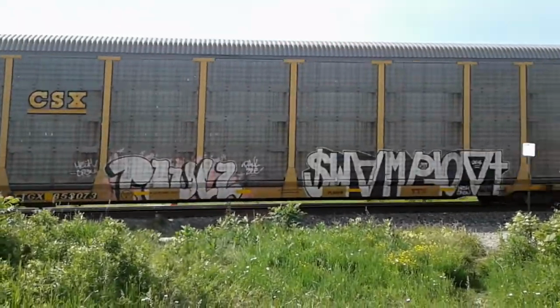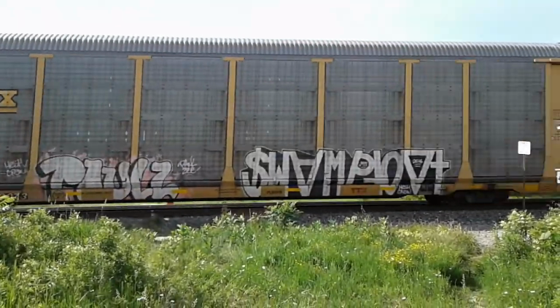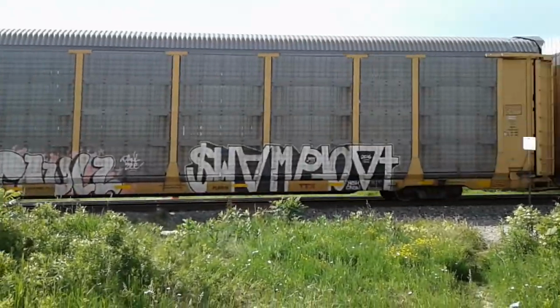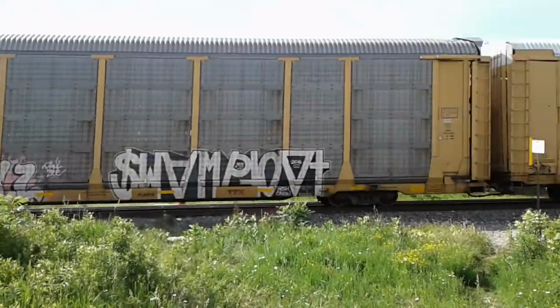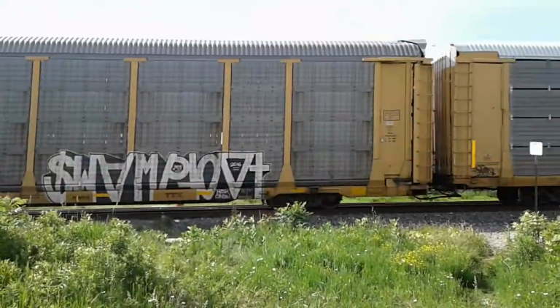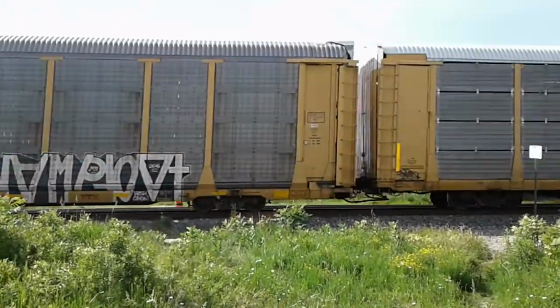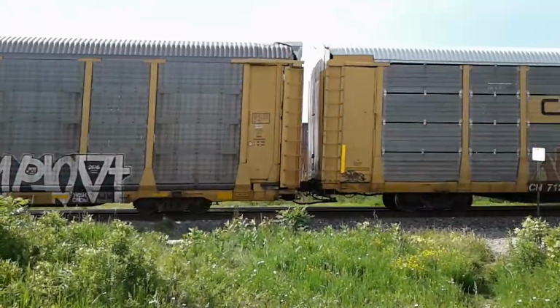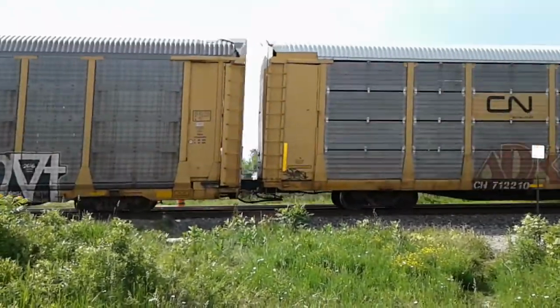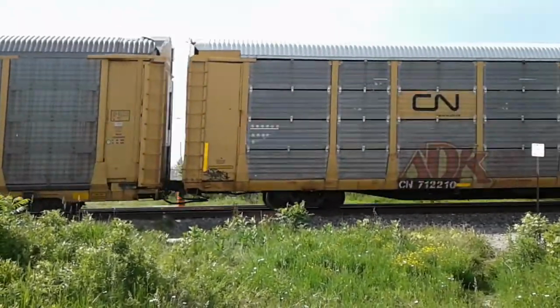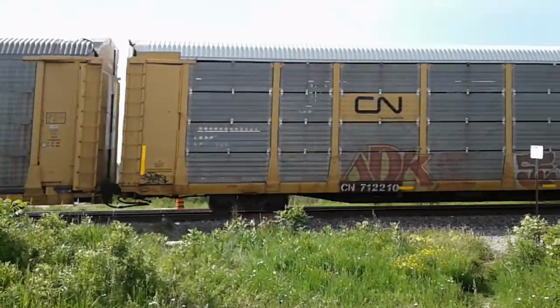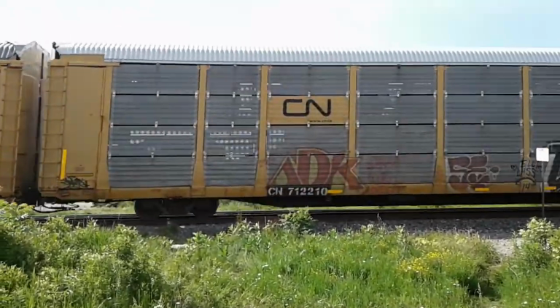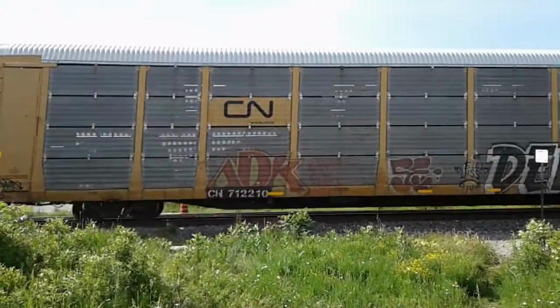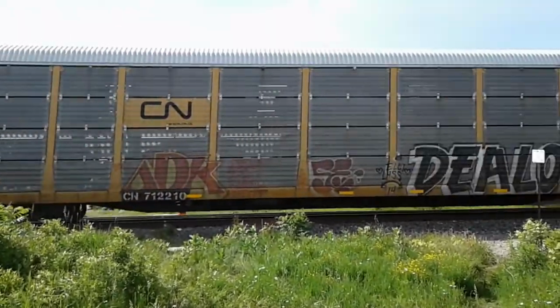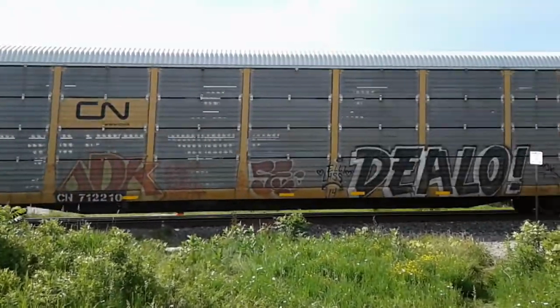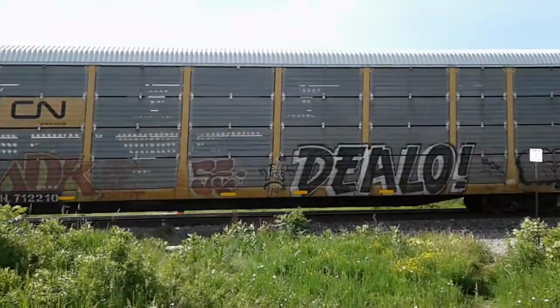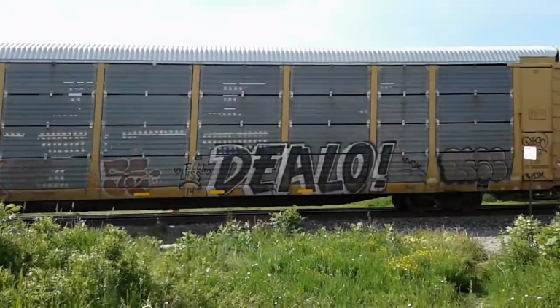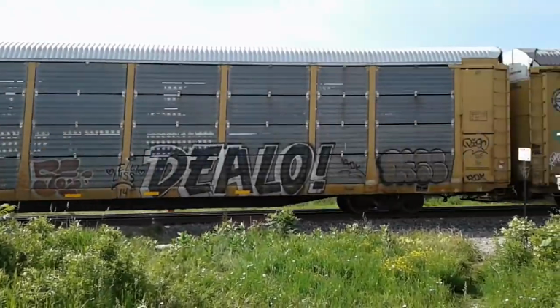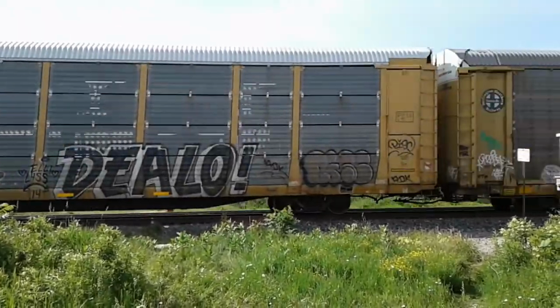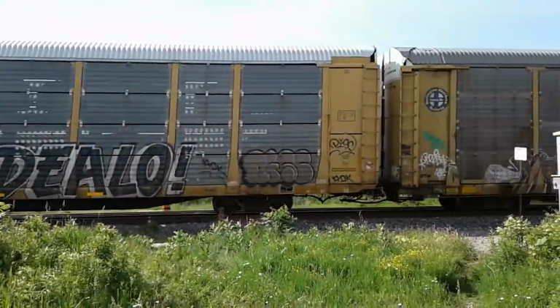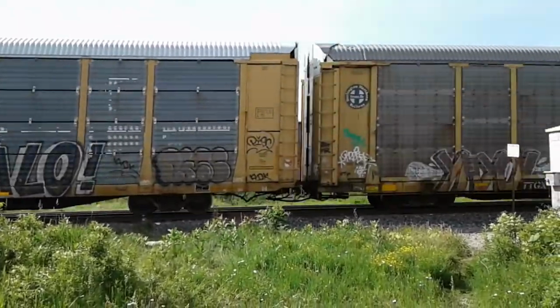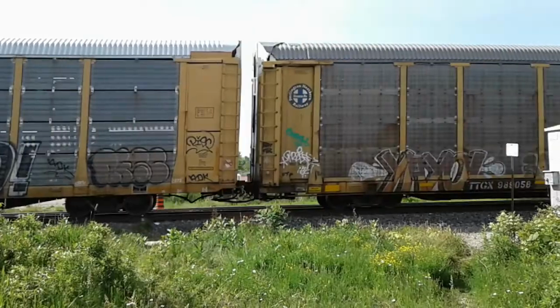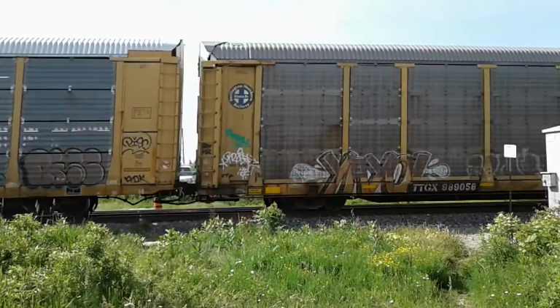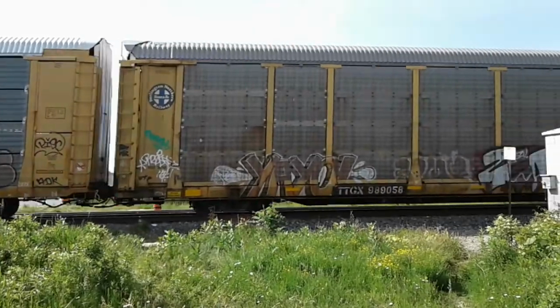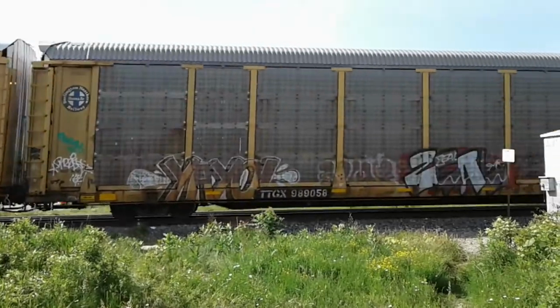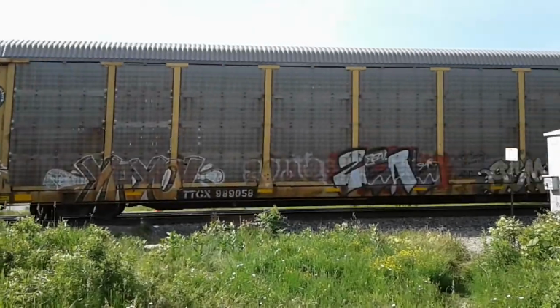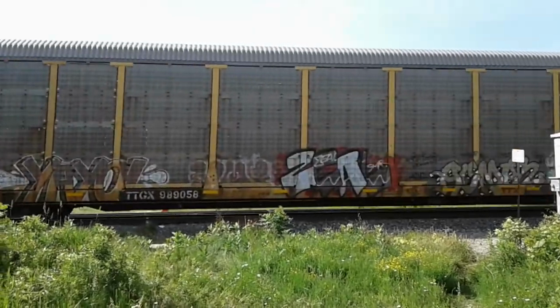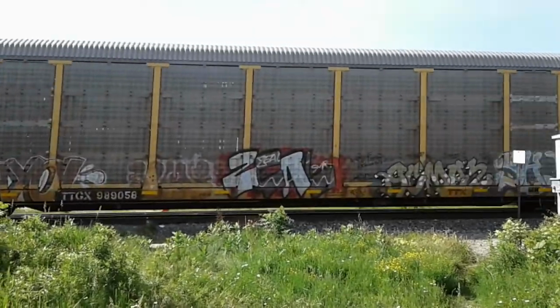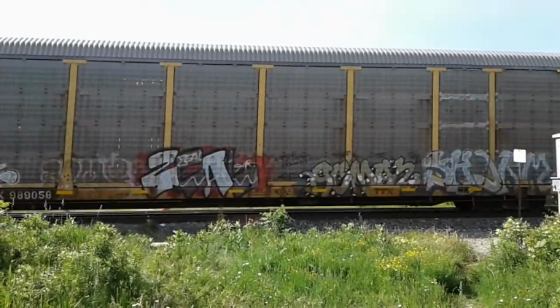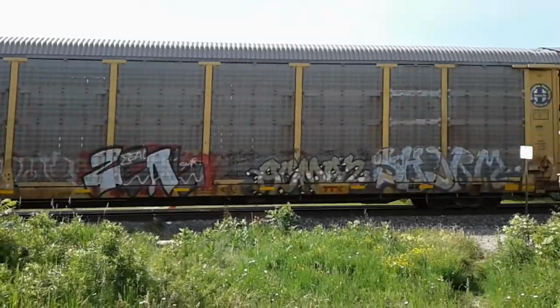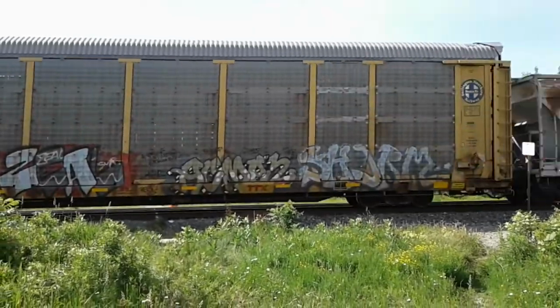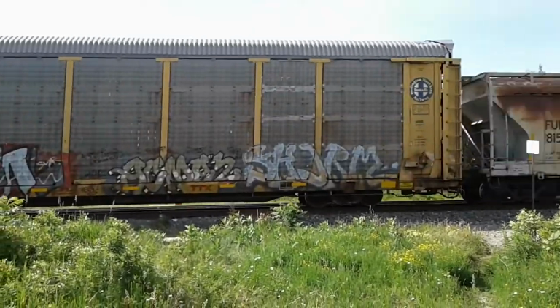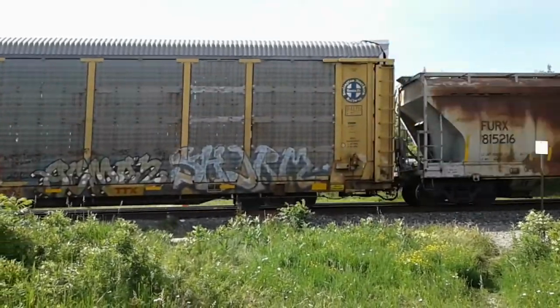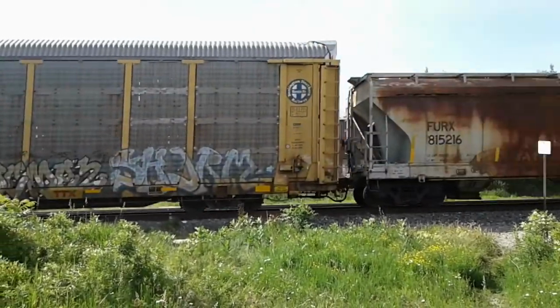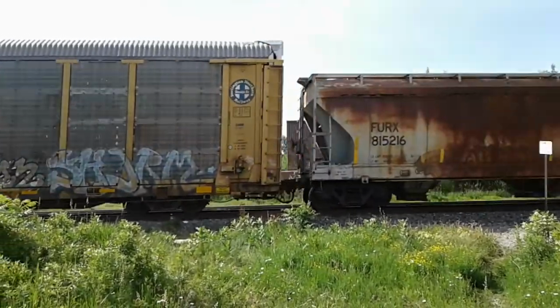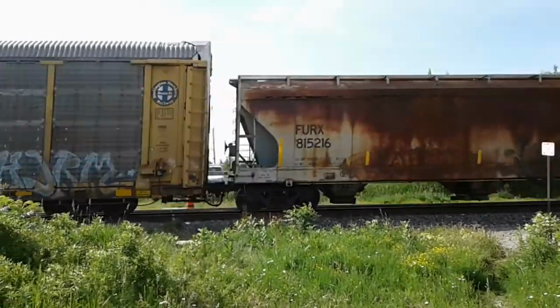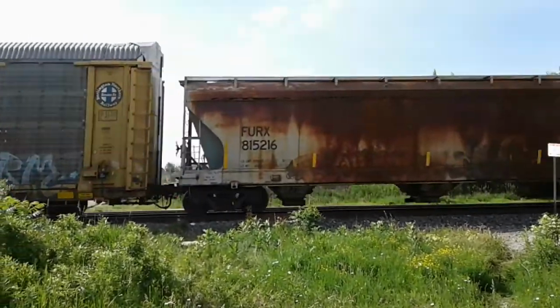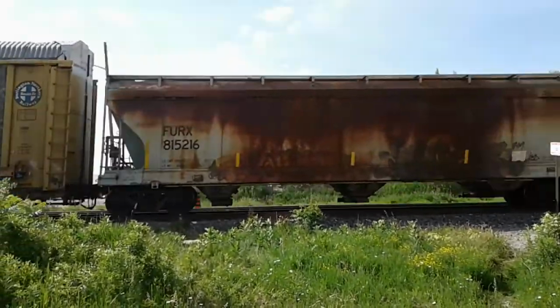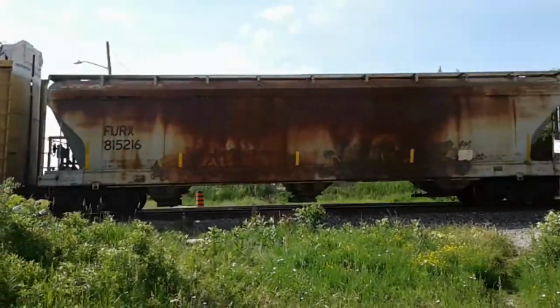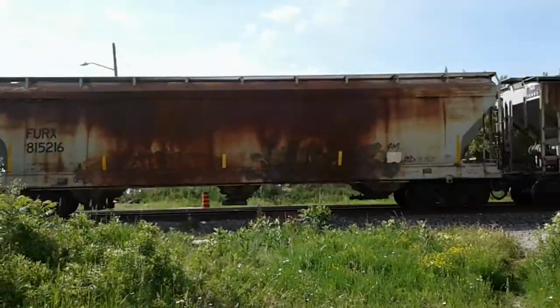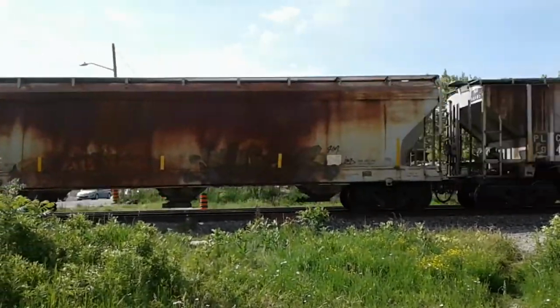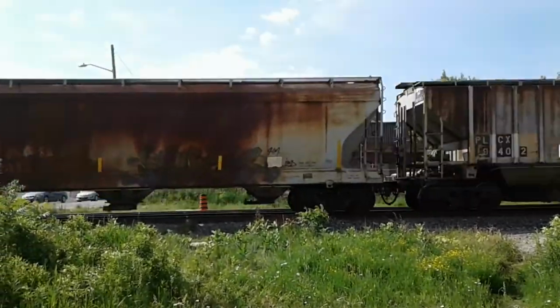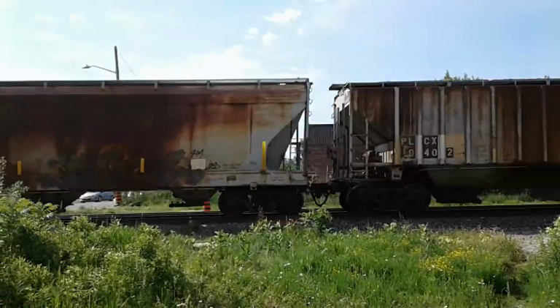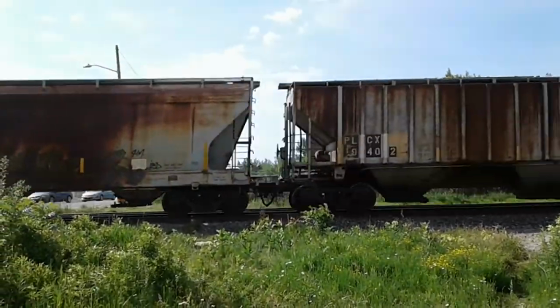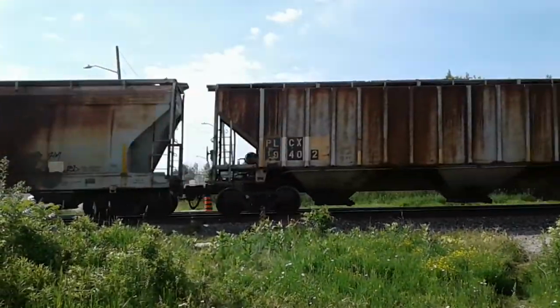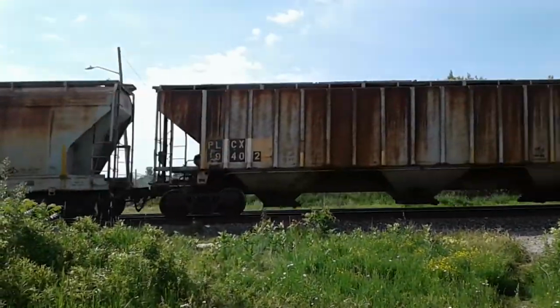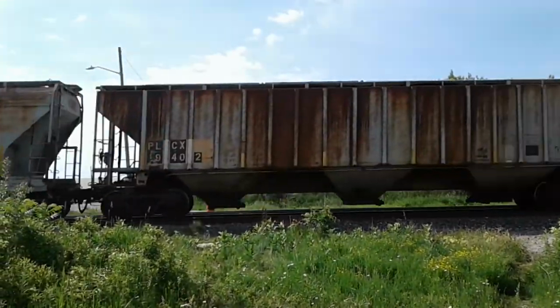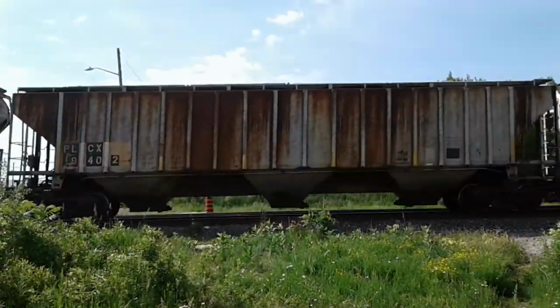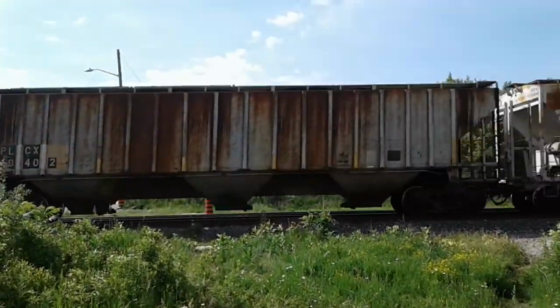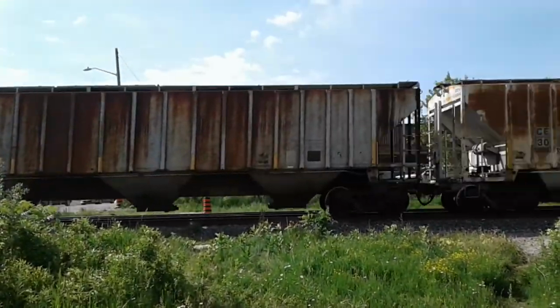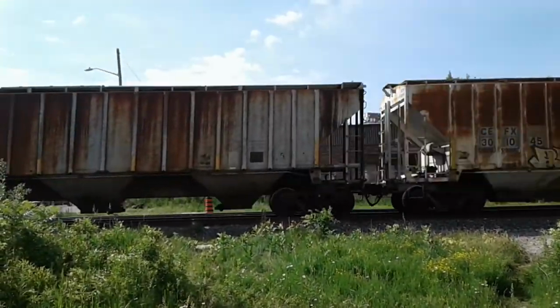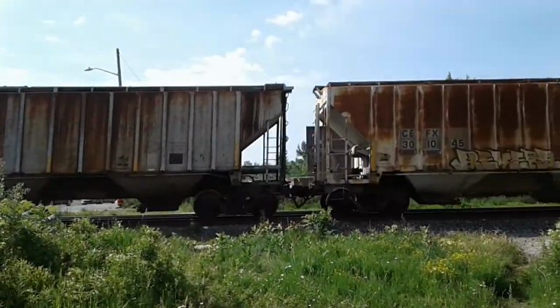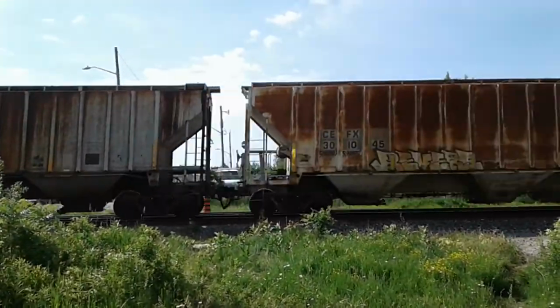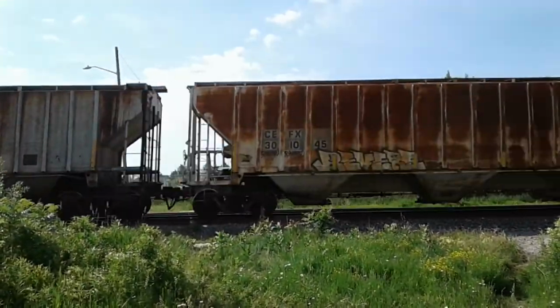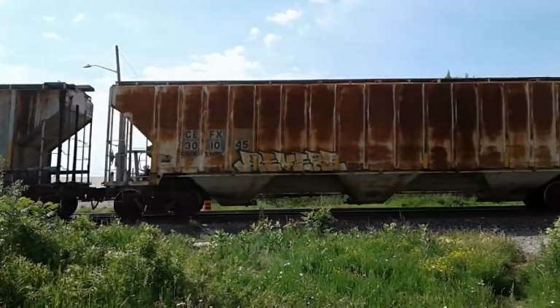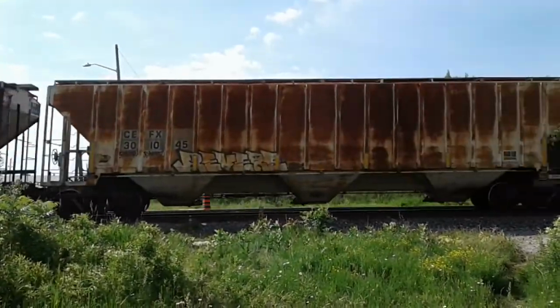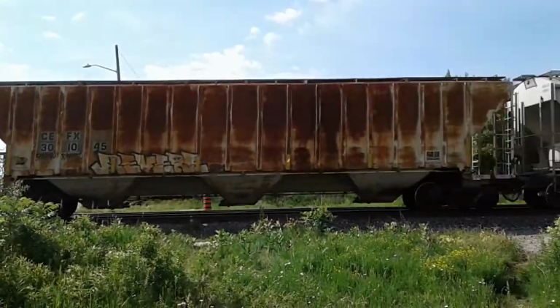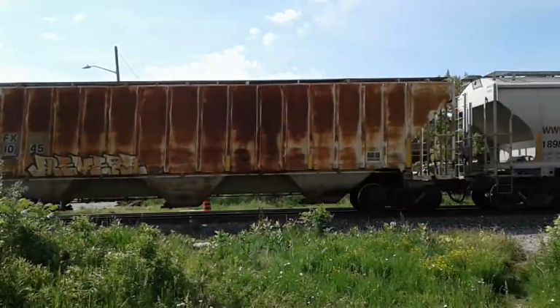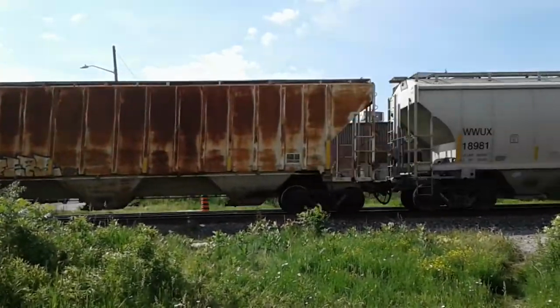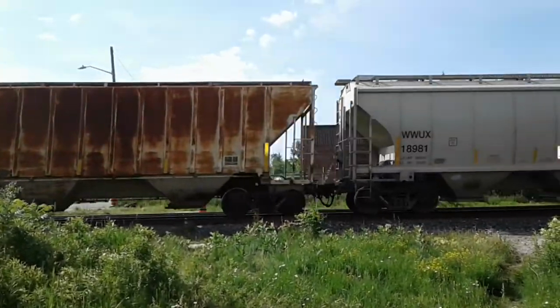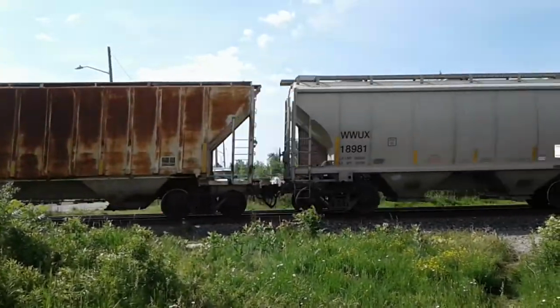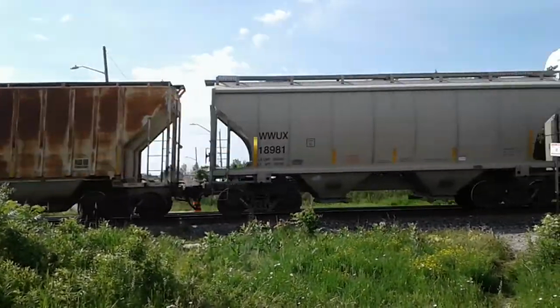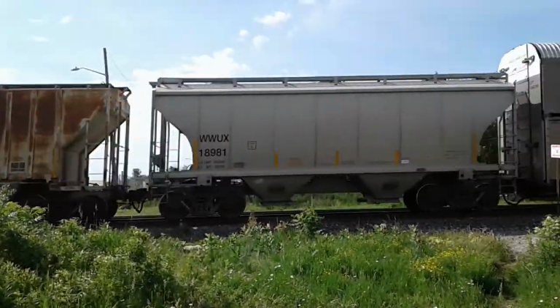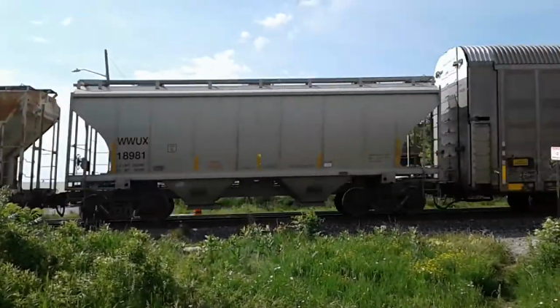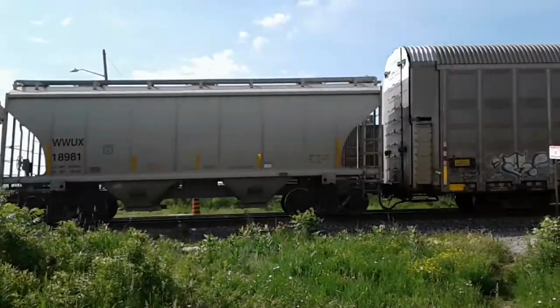This is the only one I got today. I think this train is 234.